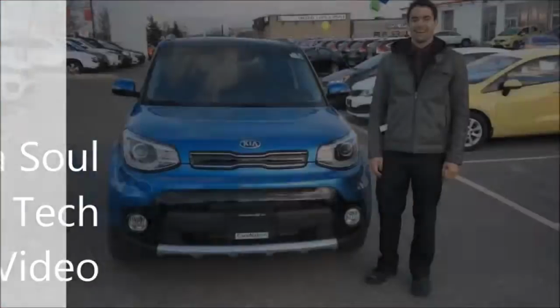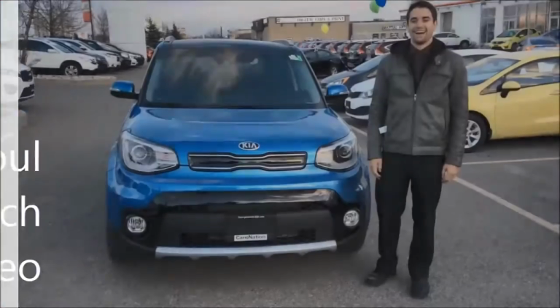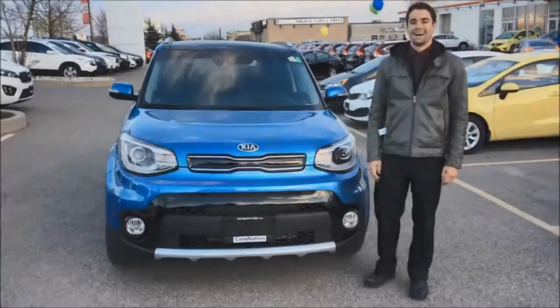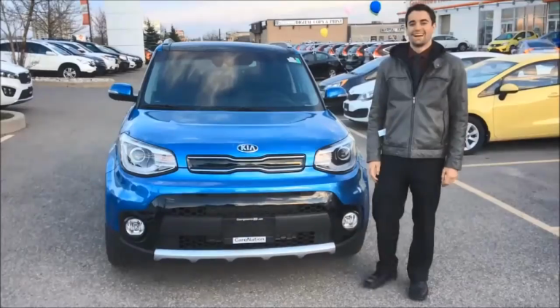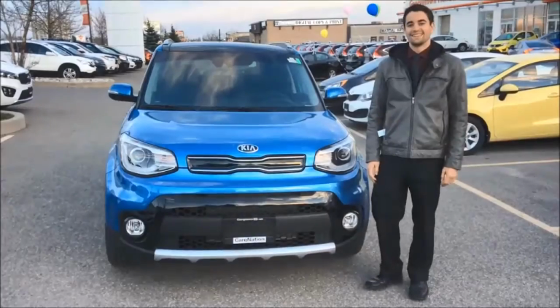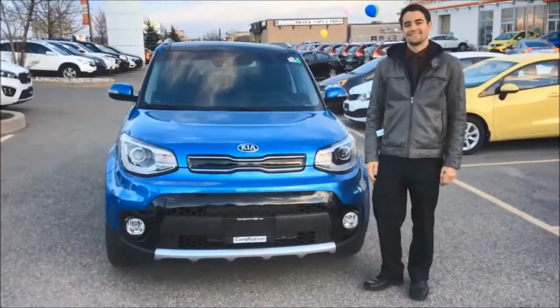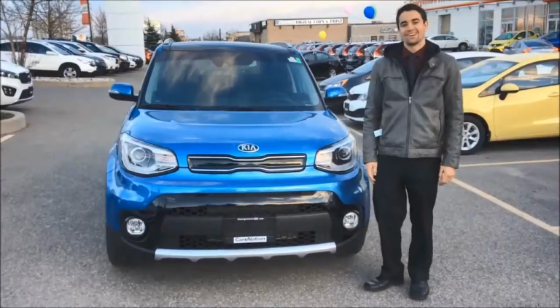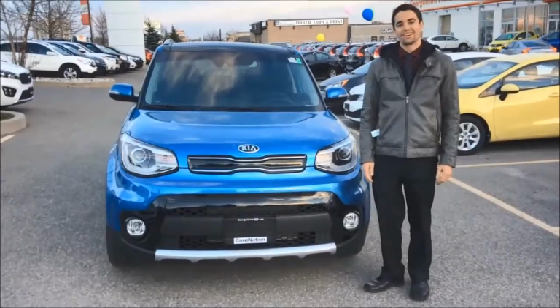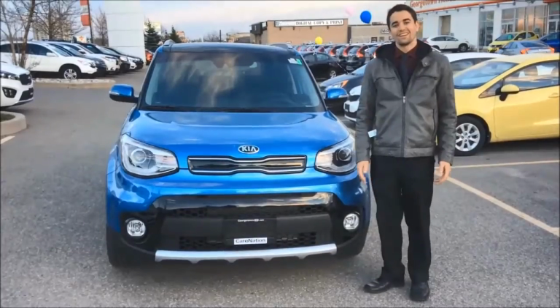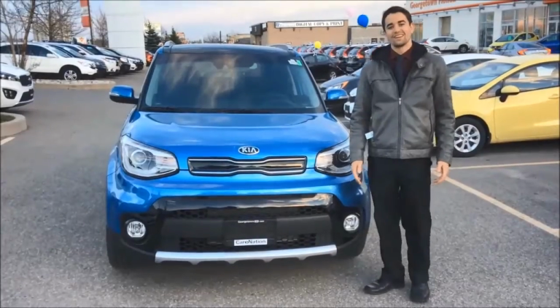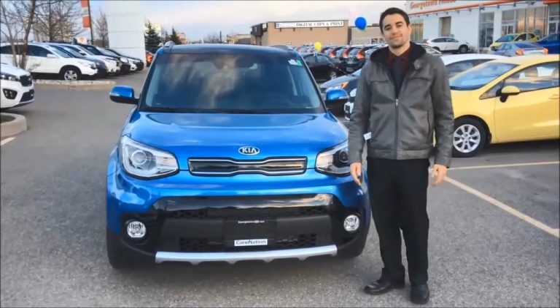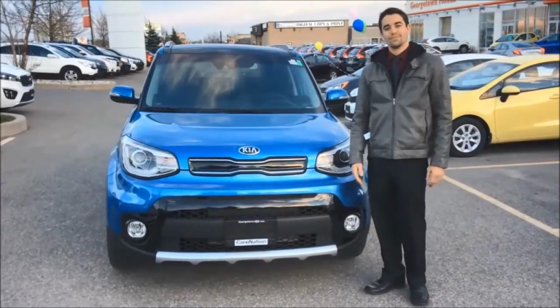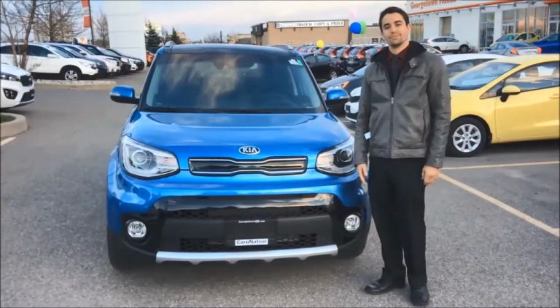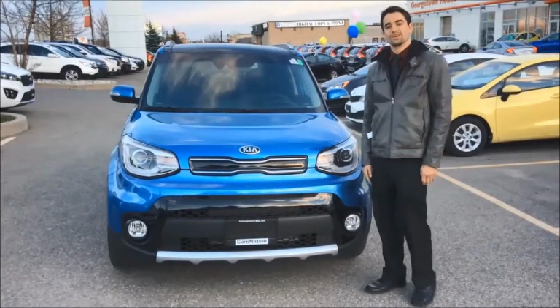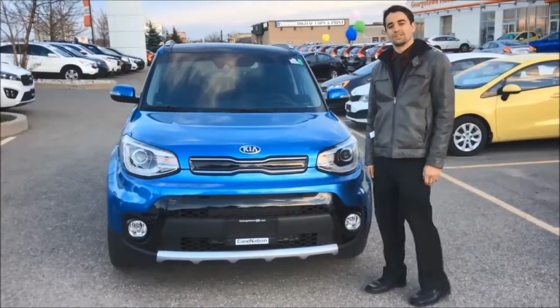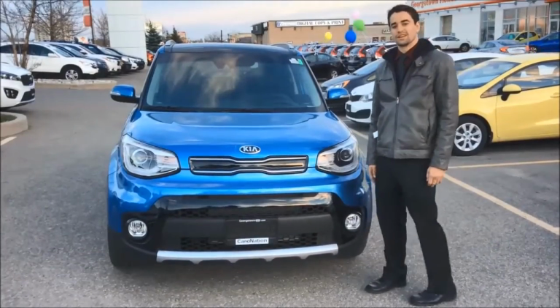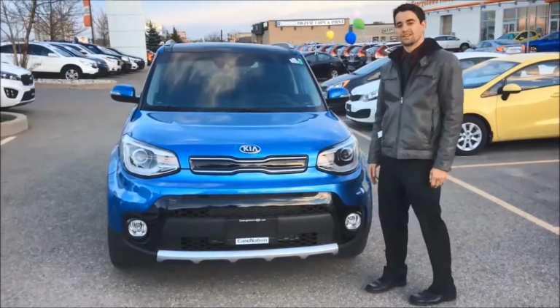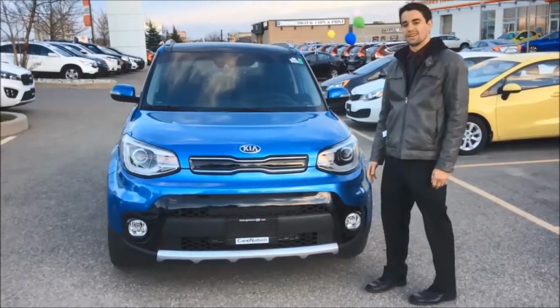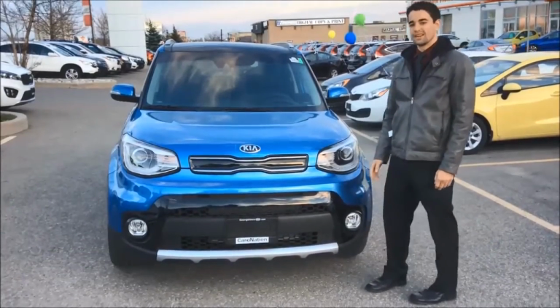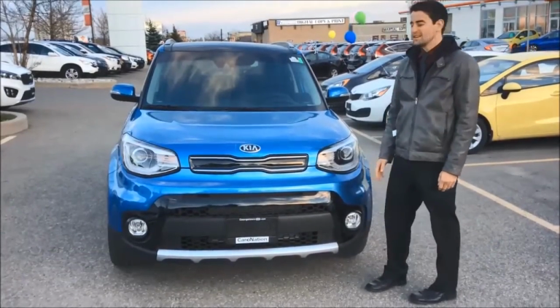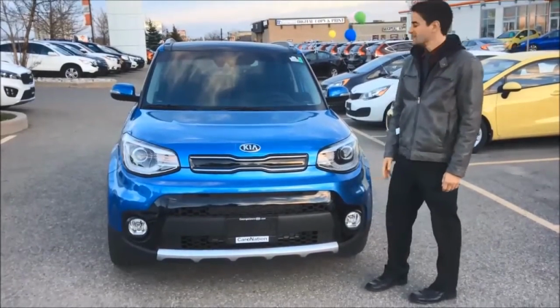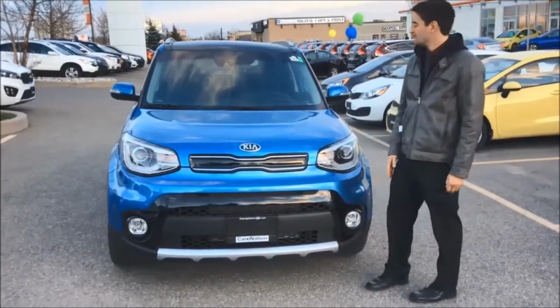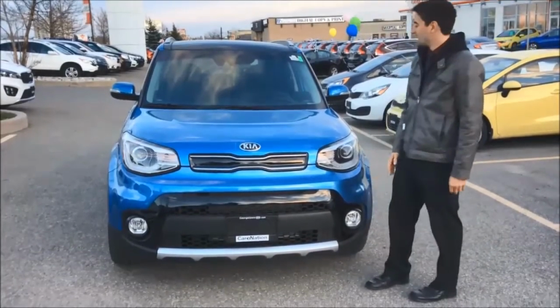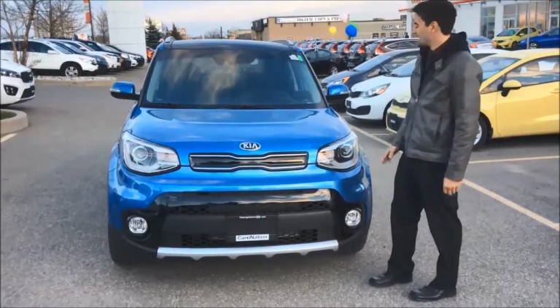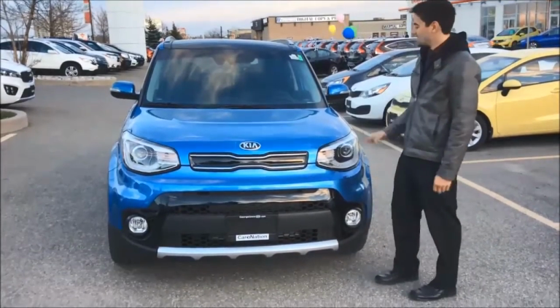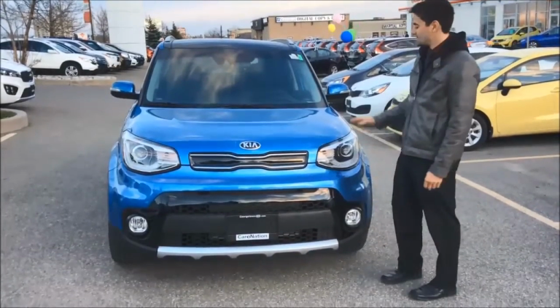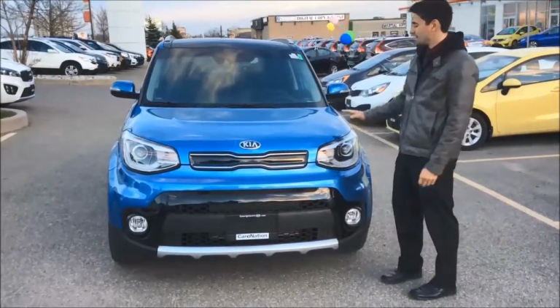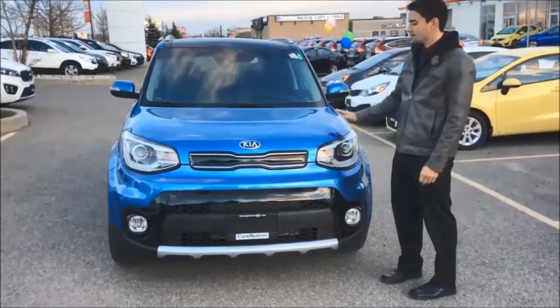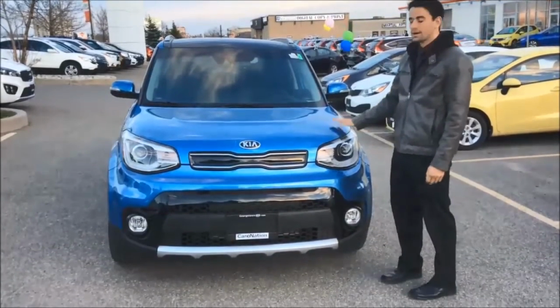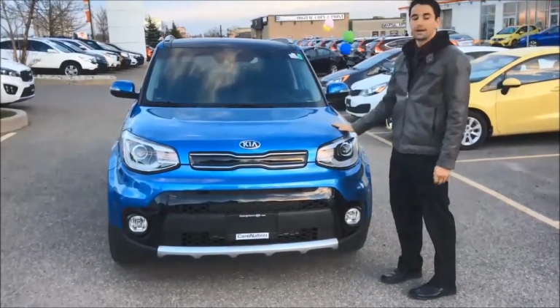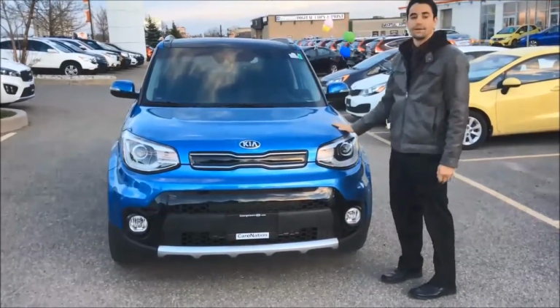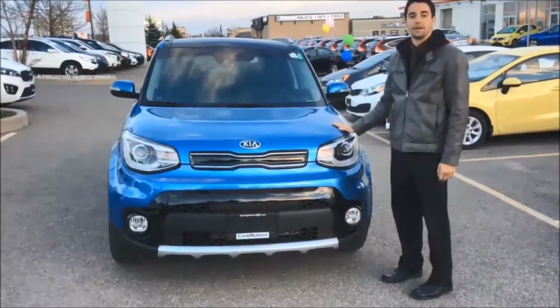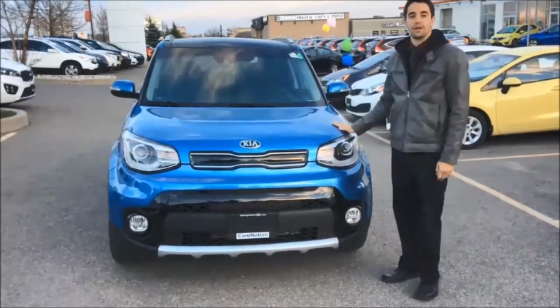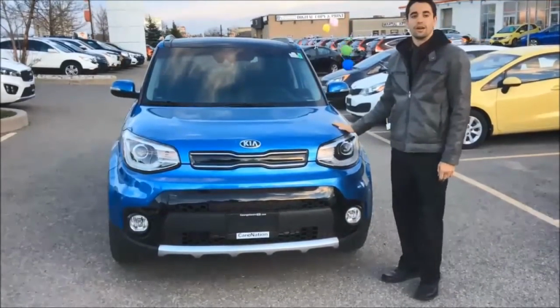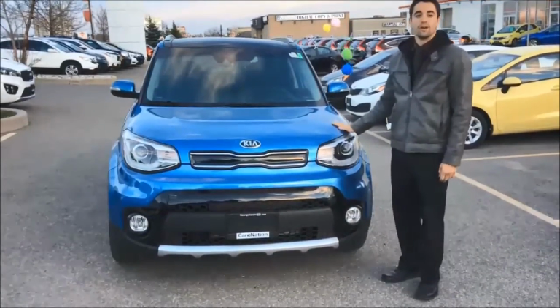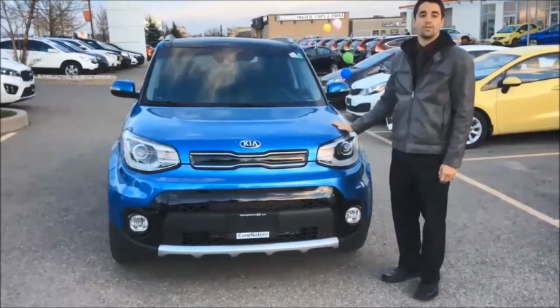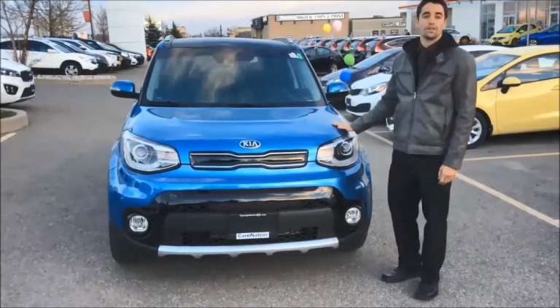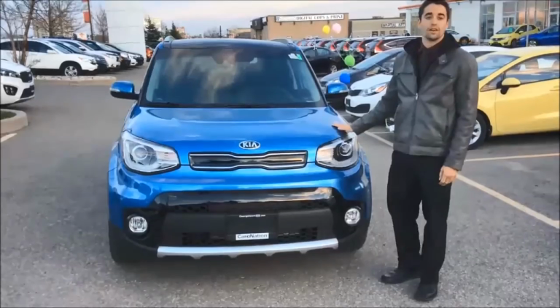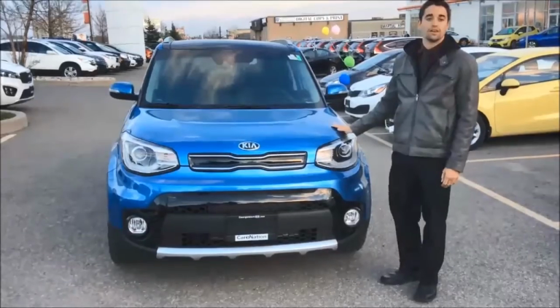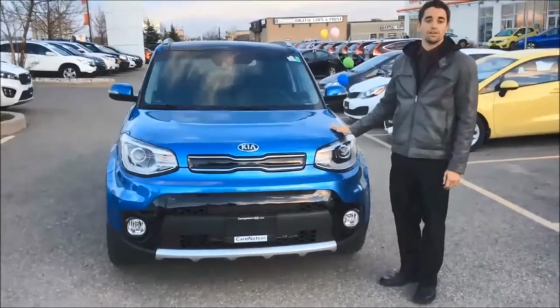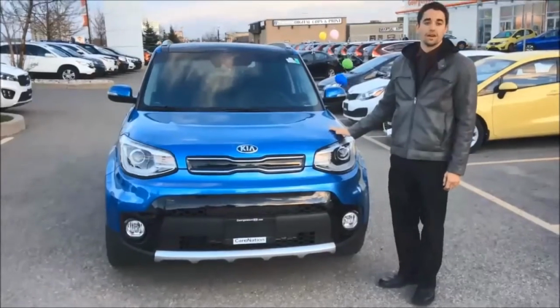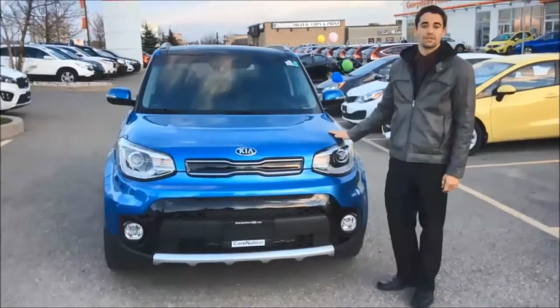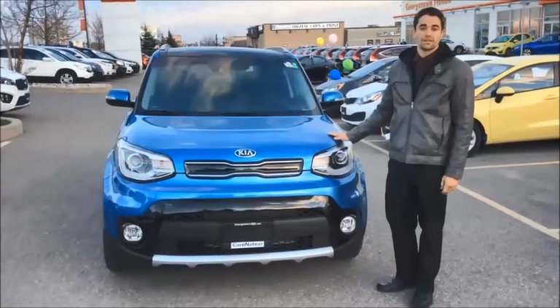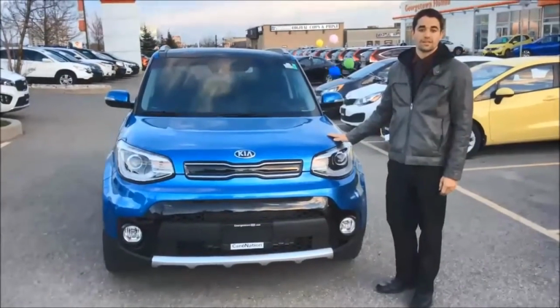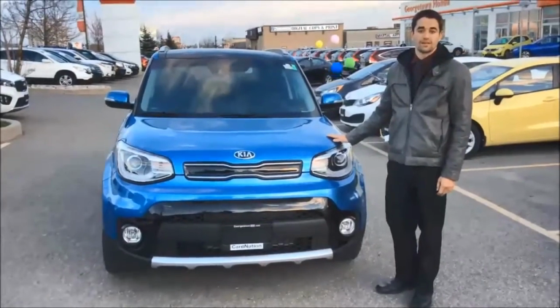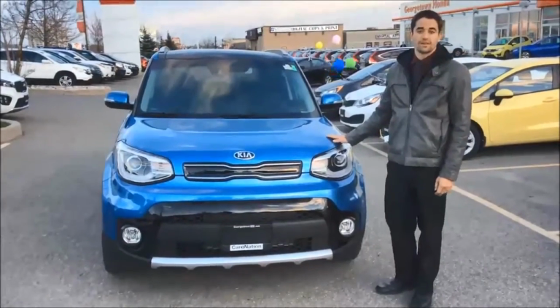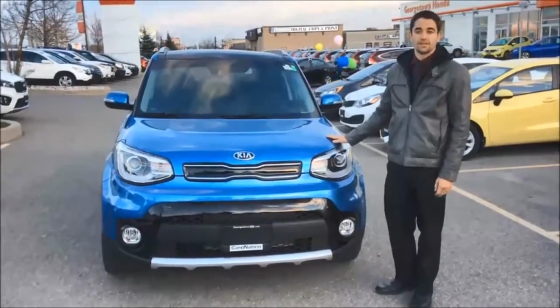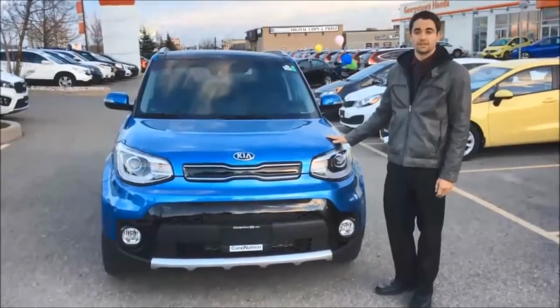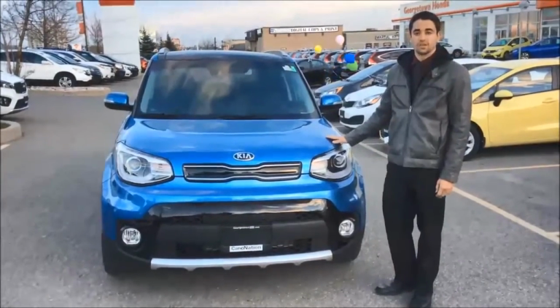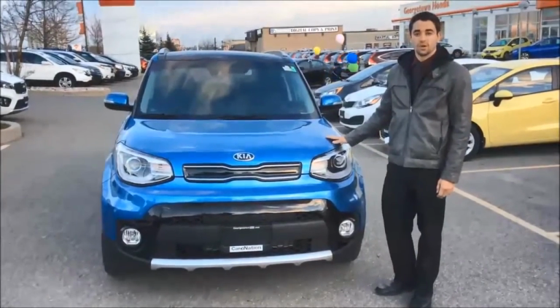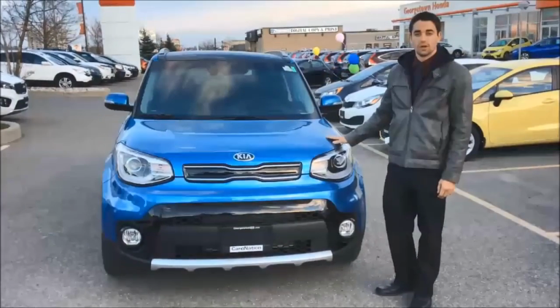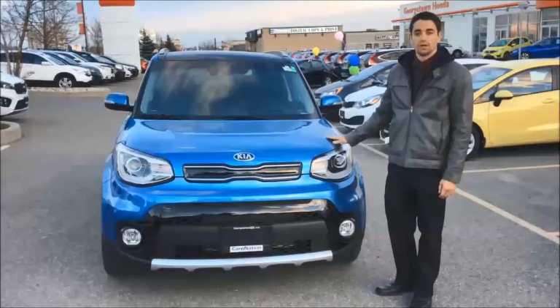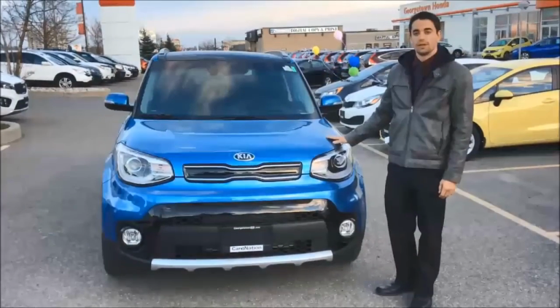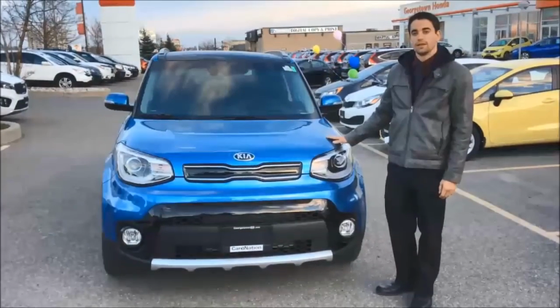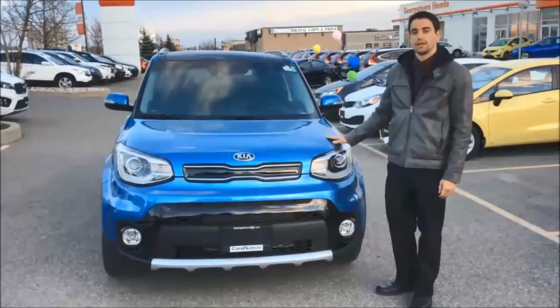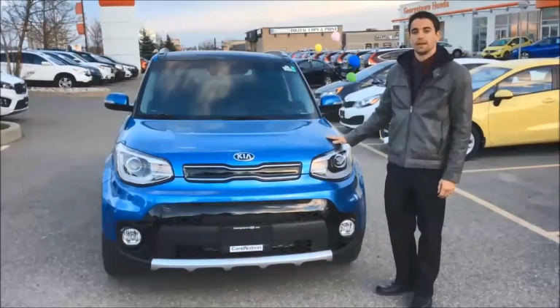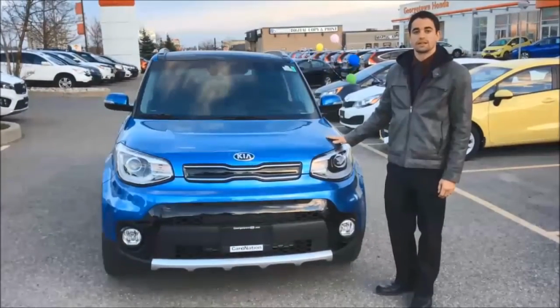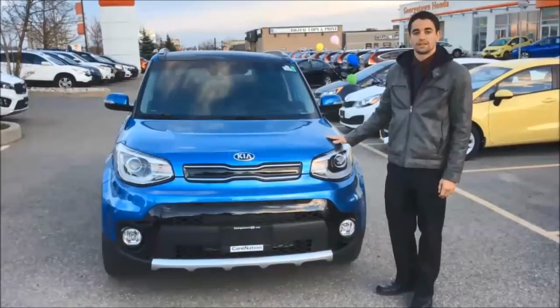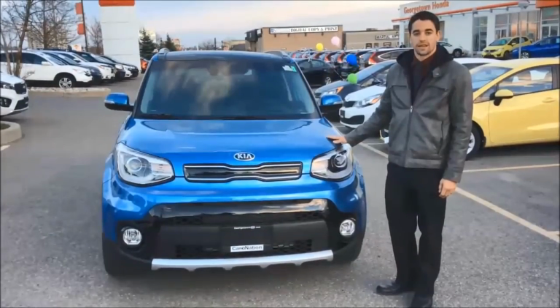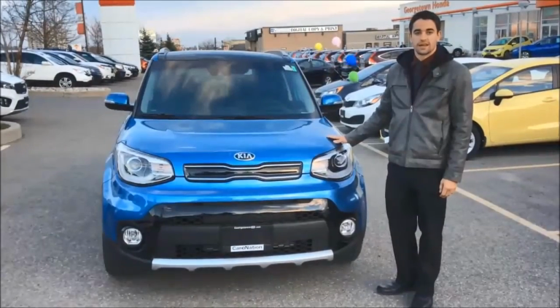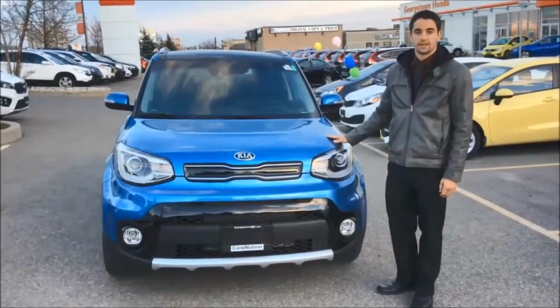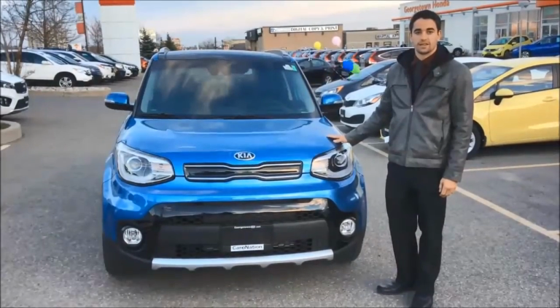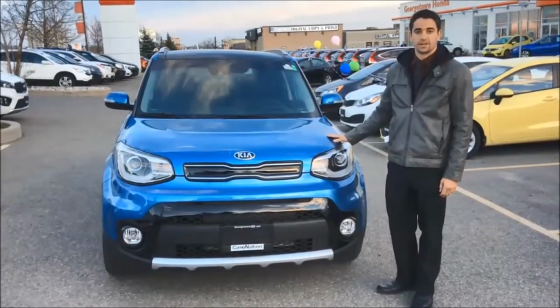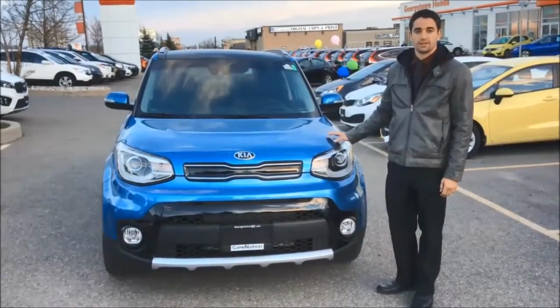Hi, it's Duncan here from Georgetown Kia and today we're going to be going over the 2017 Soul EXTEC Edition.